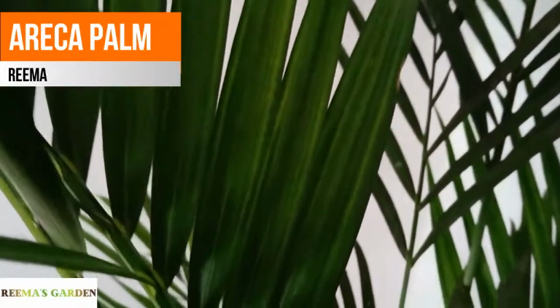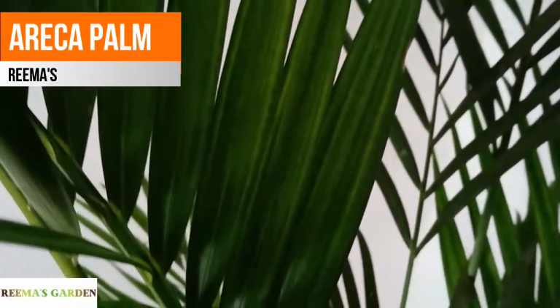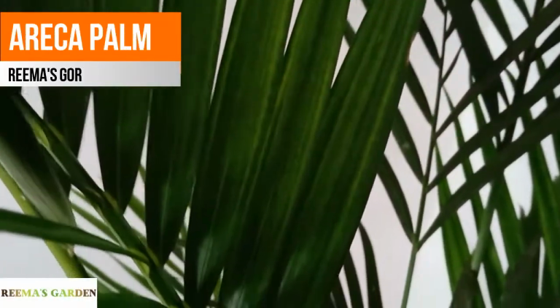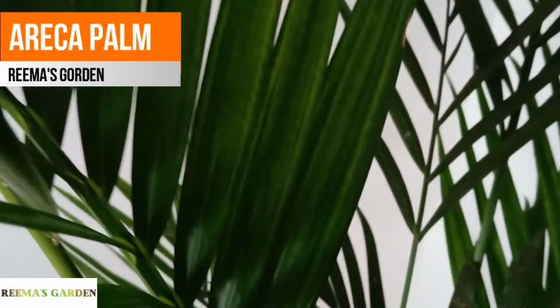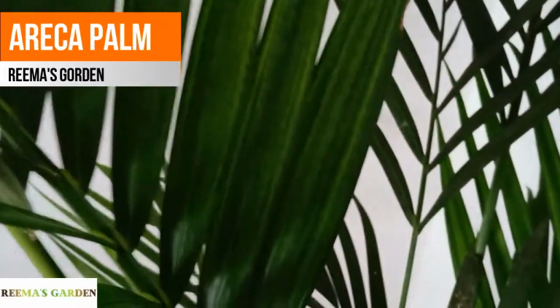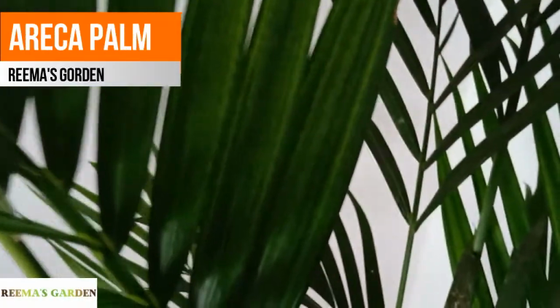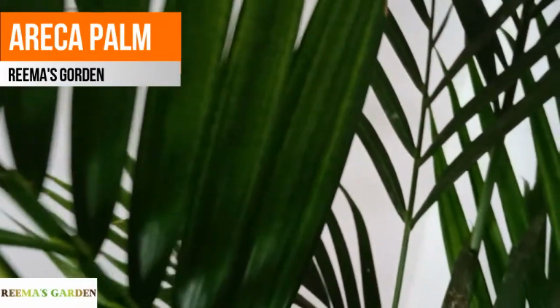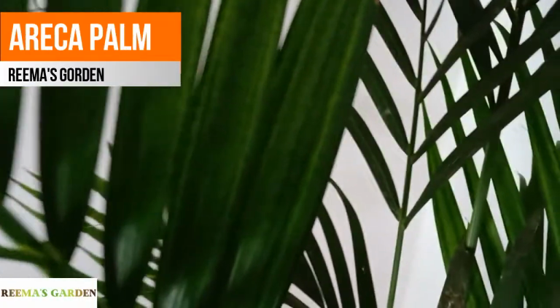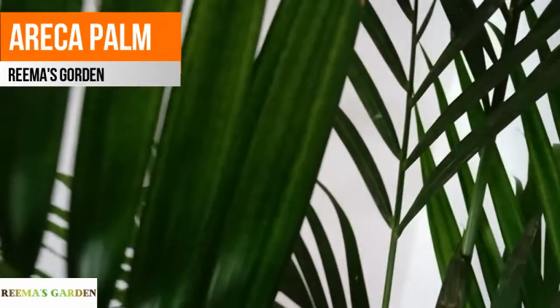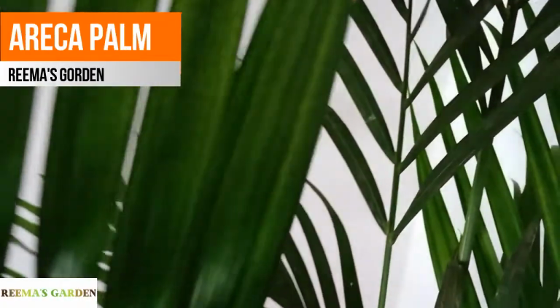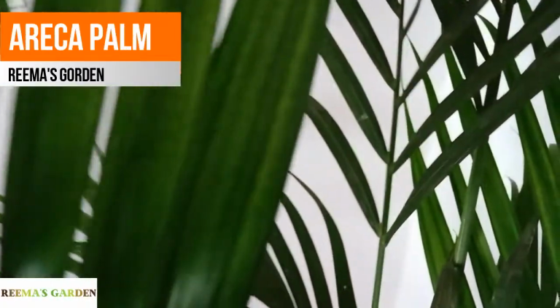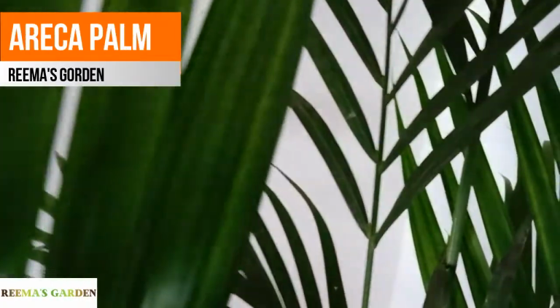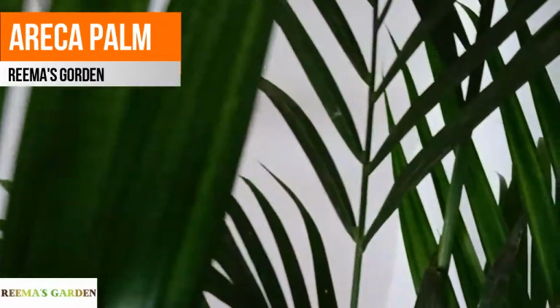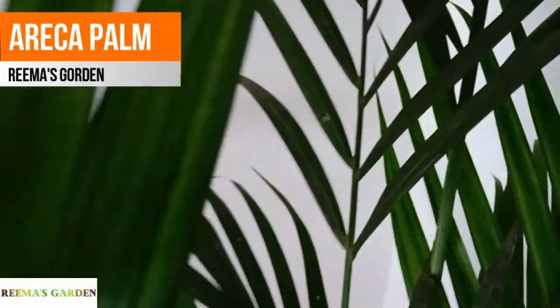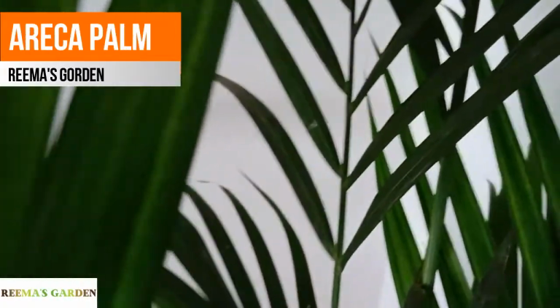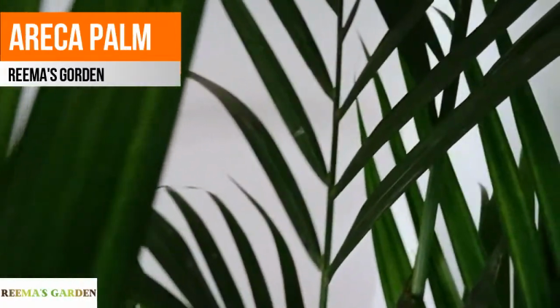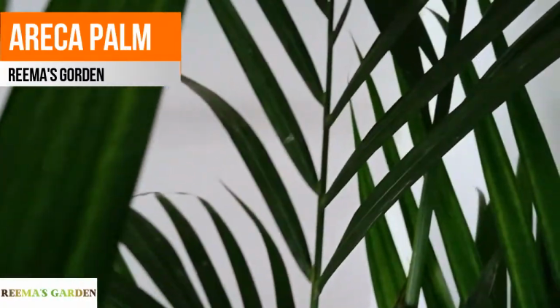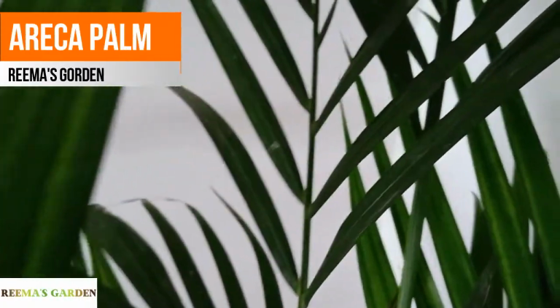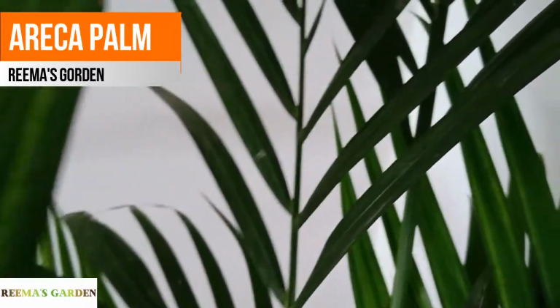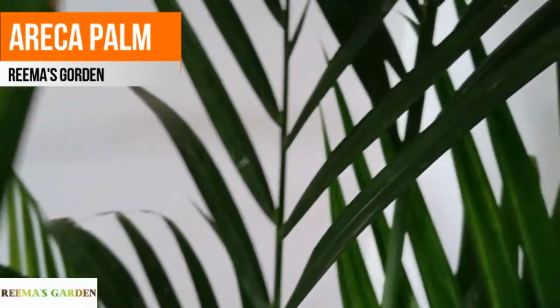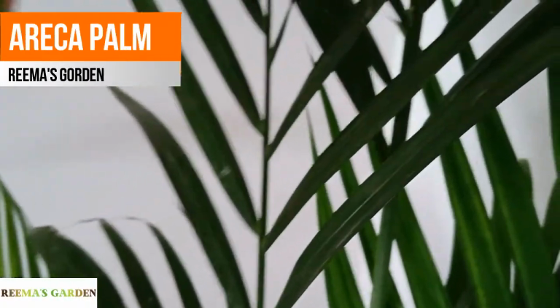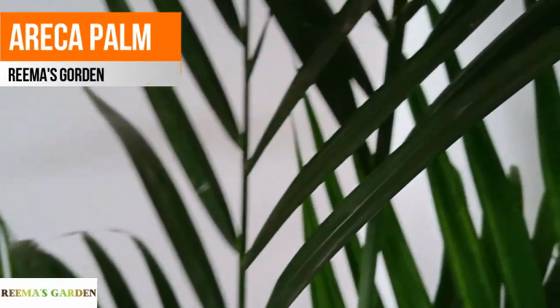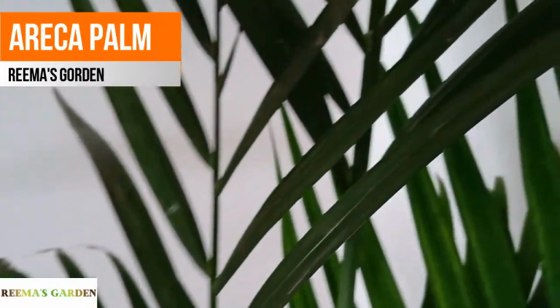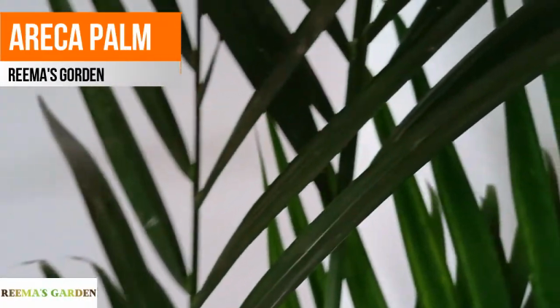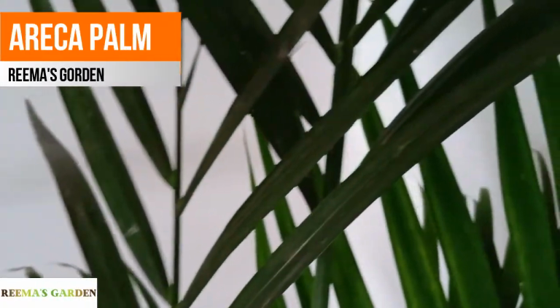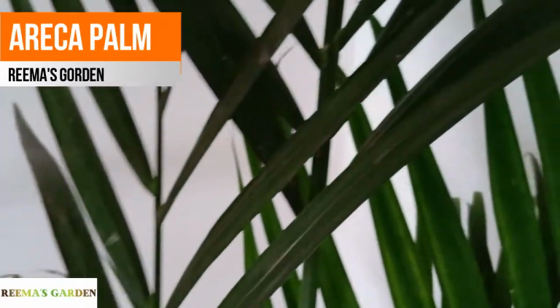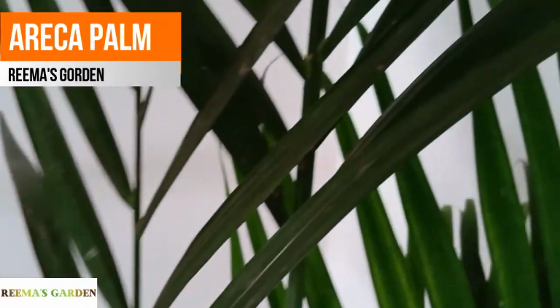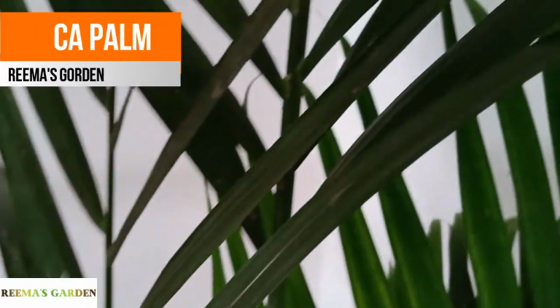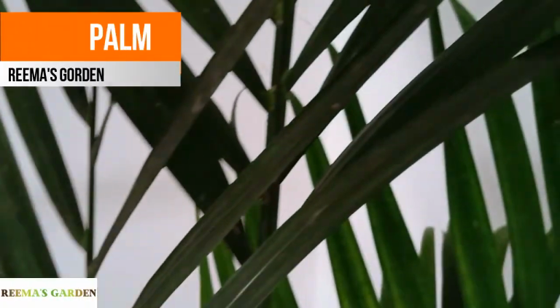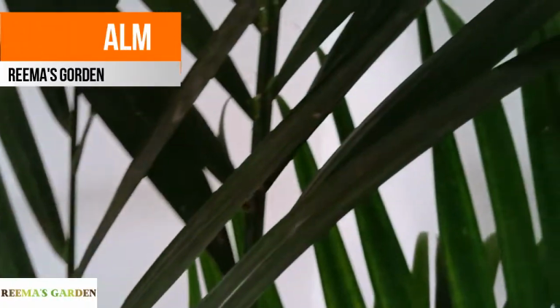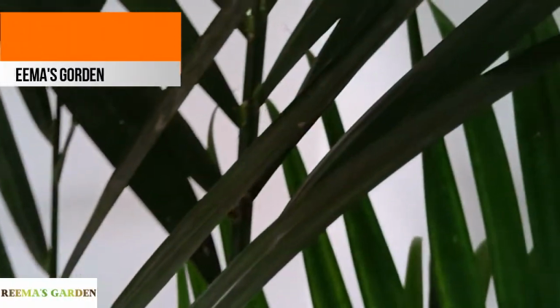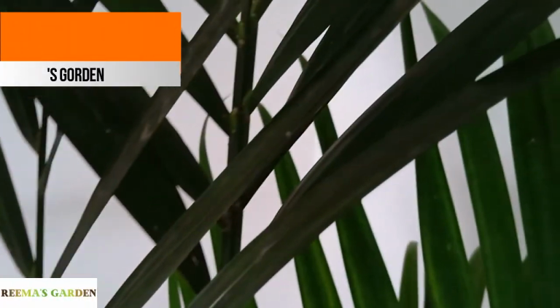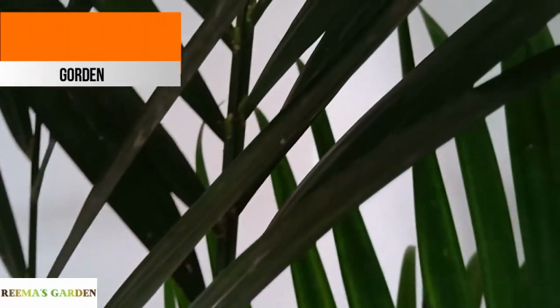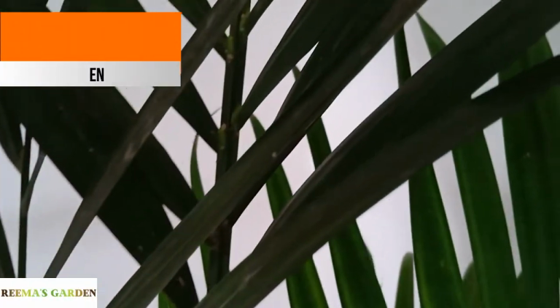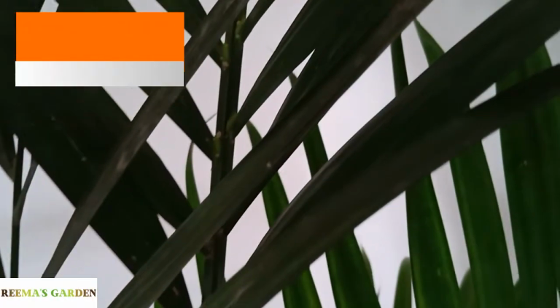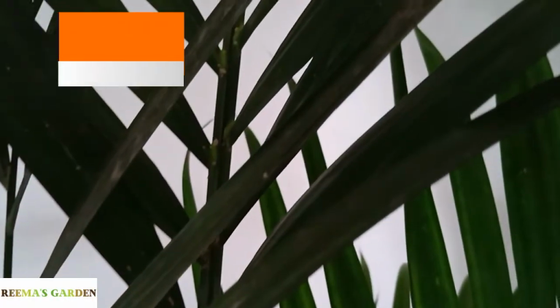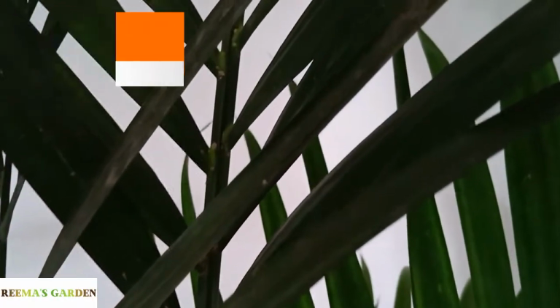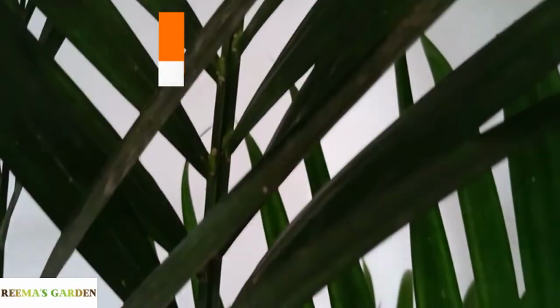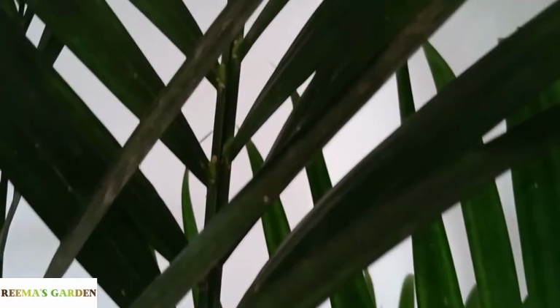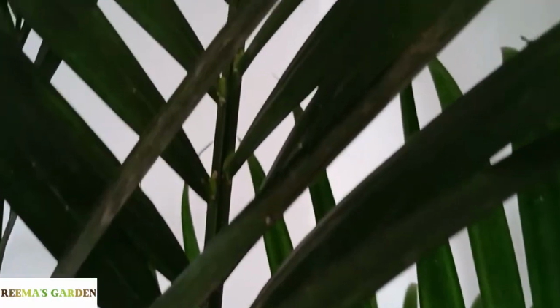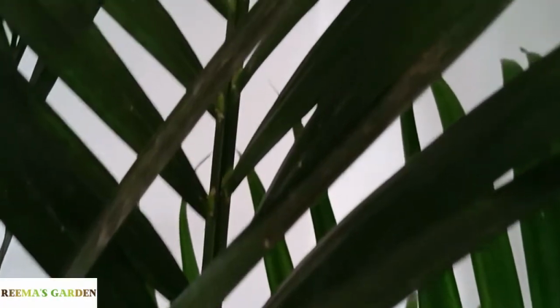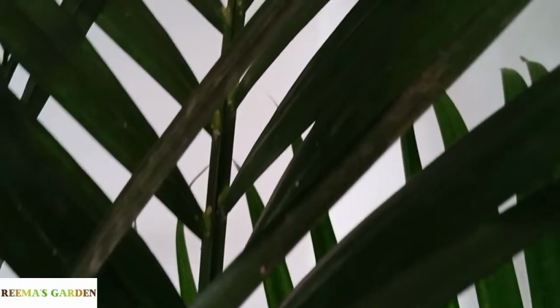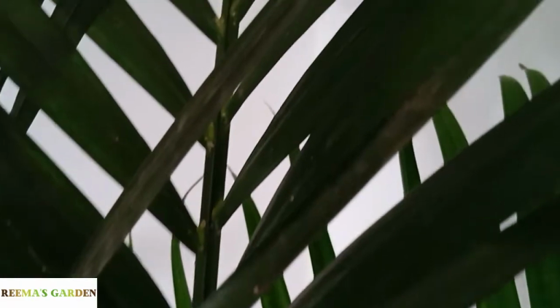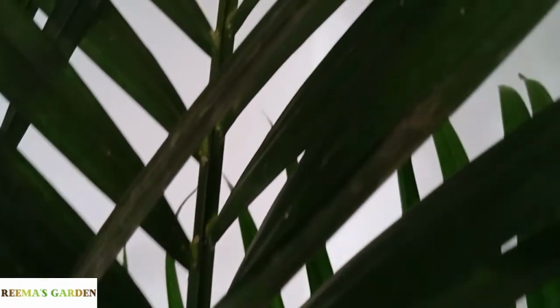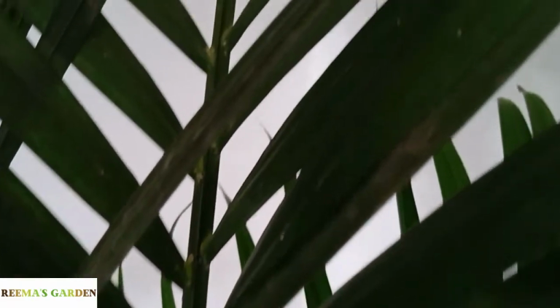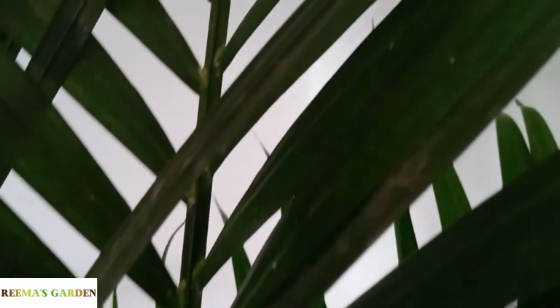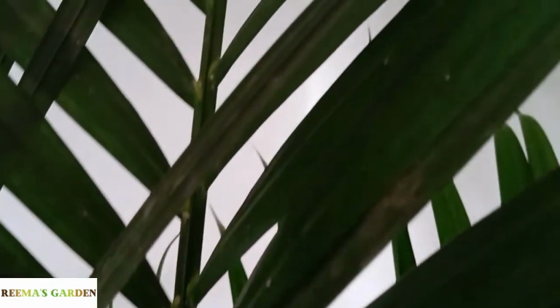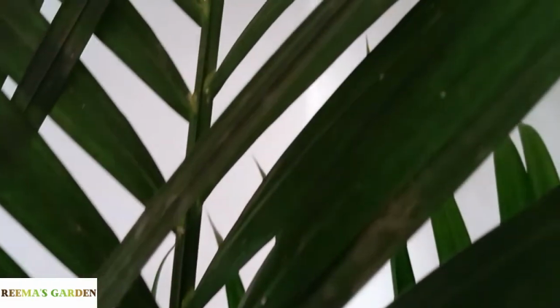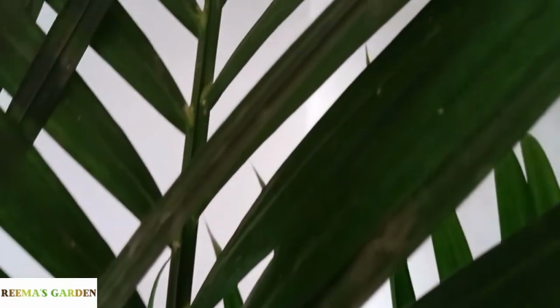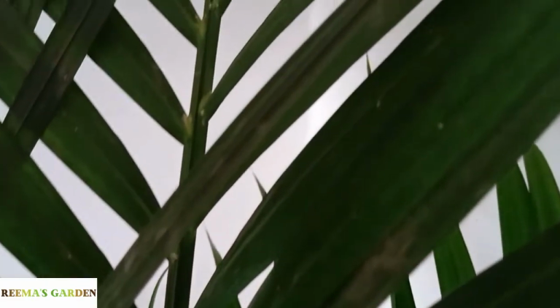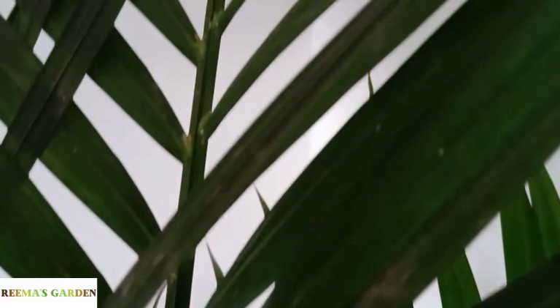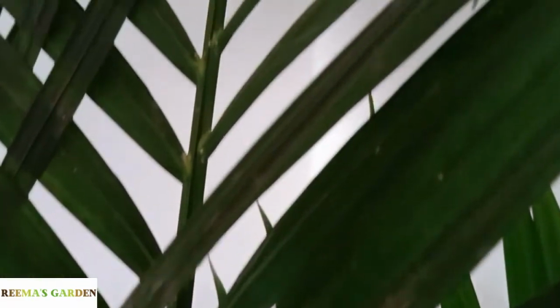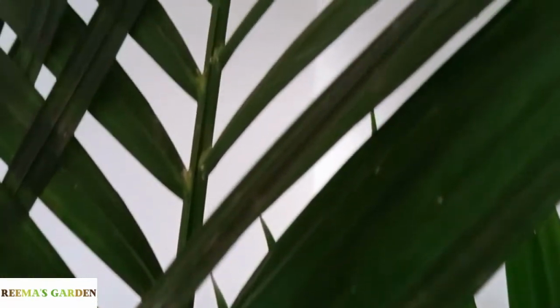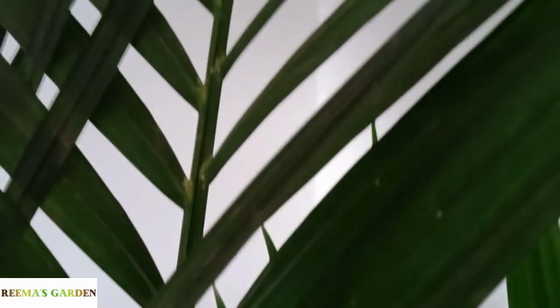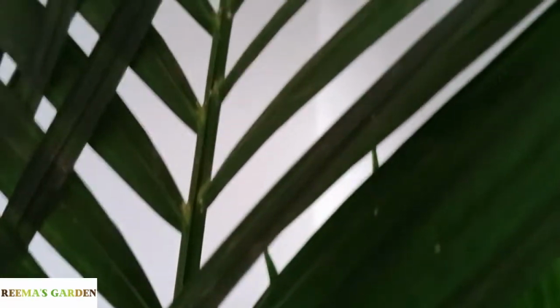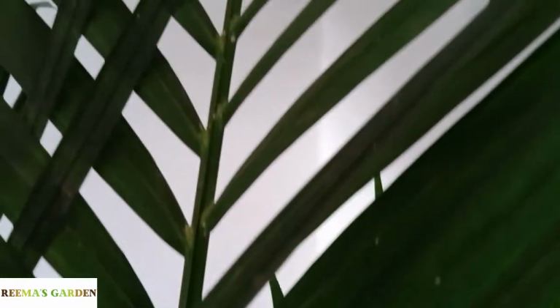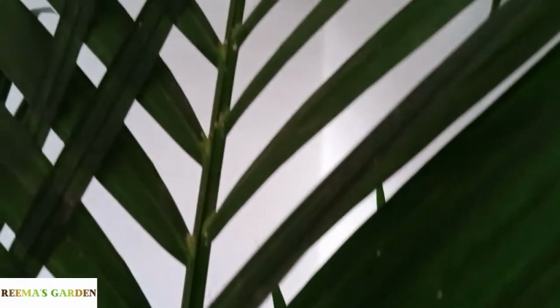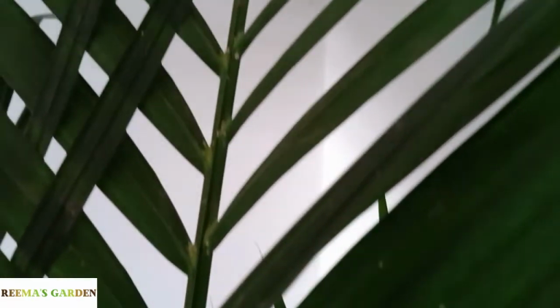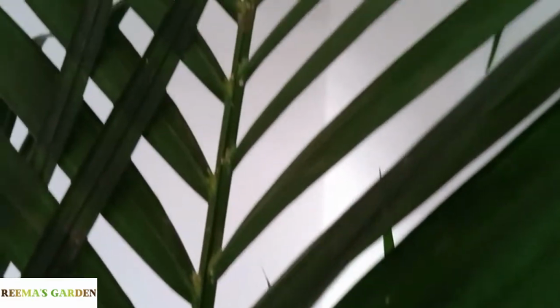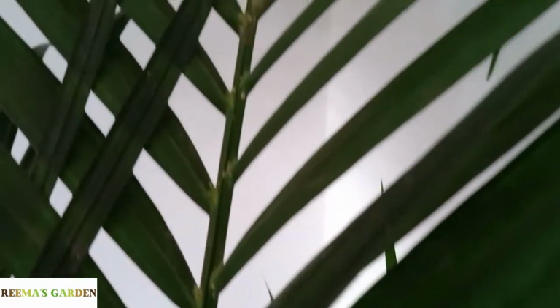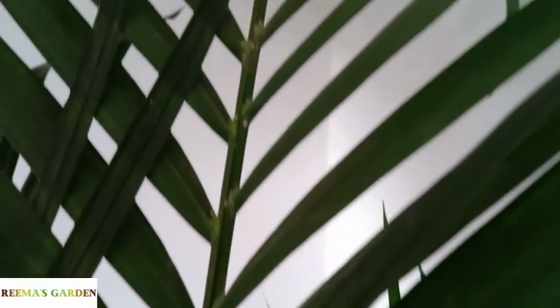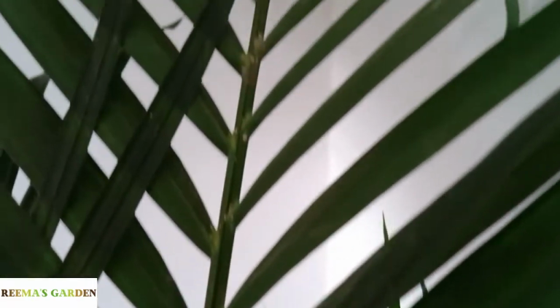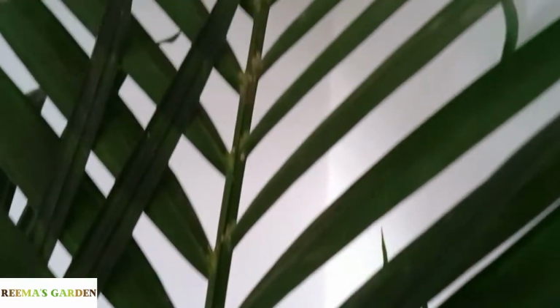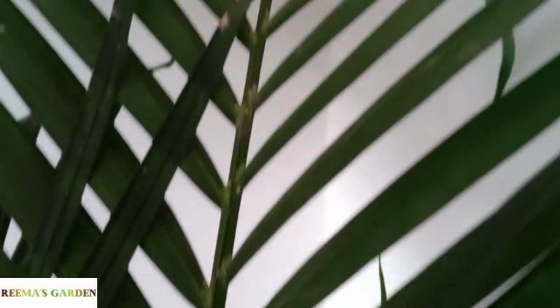Welcome back to another episode of Rema's Garden. Today we are going to be looking at one of my personal favourites, Areca Palm.